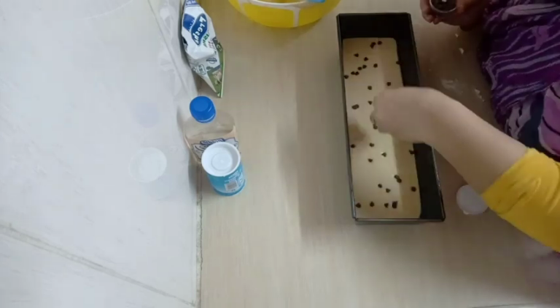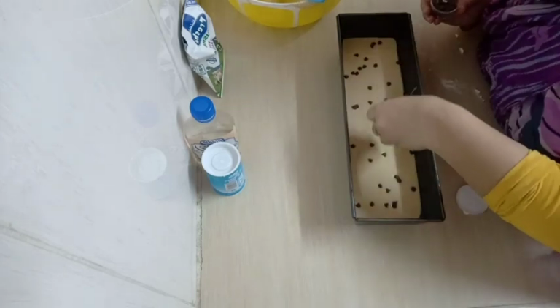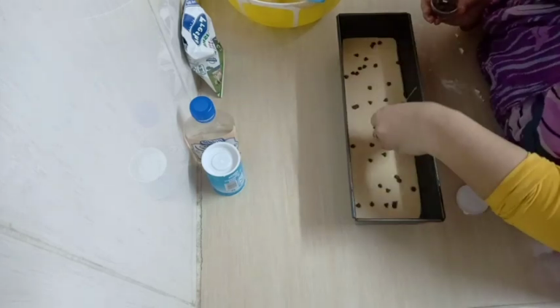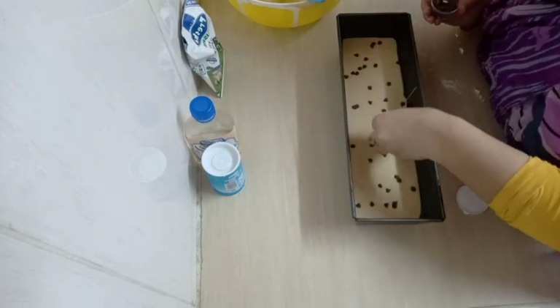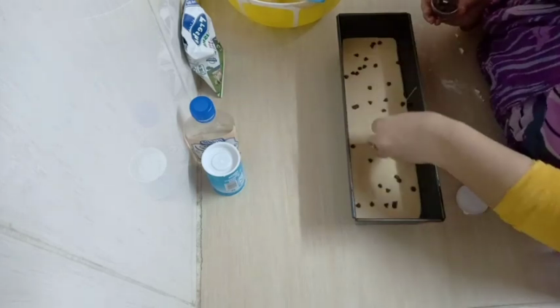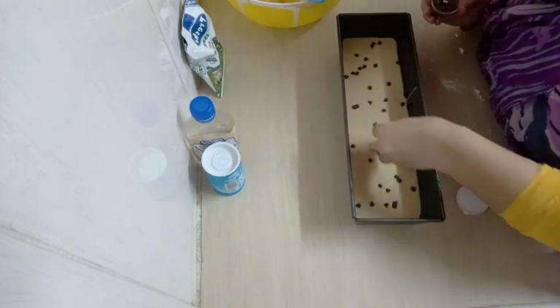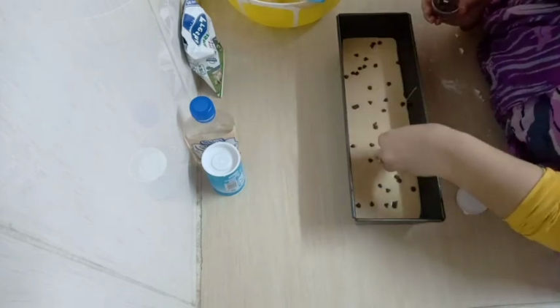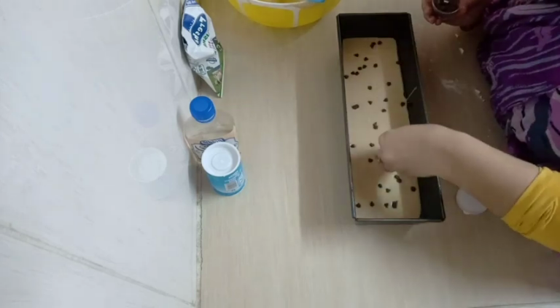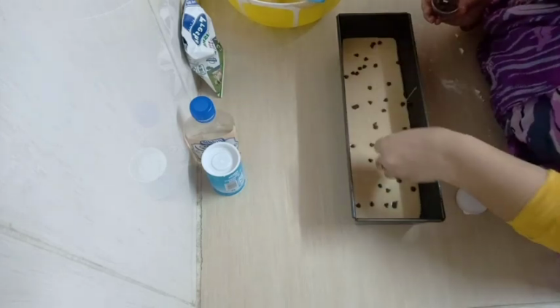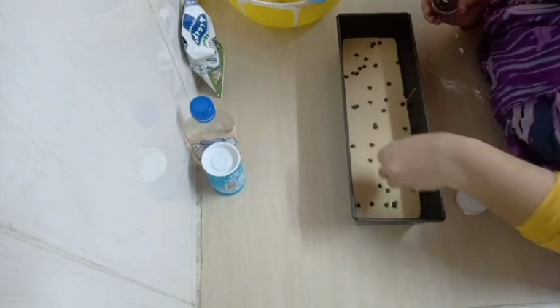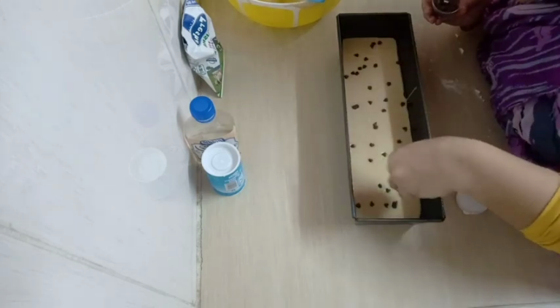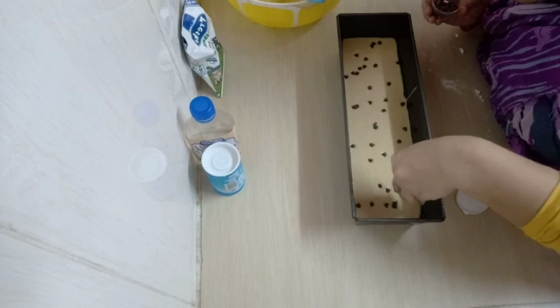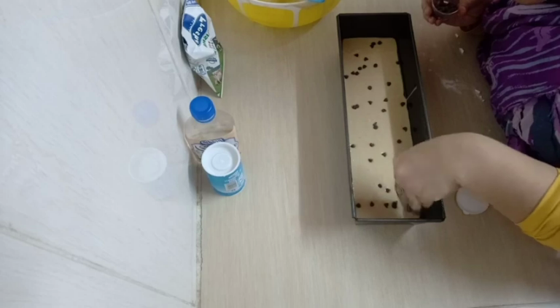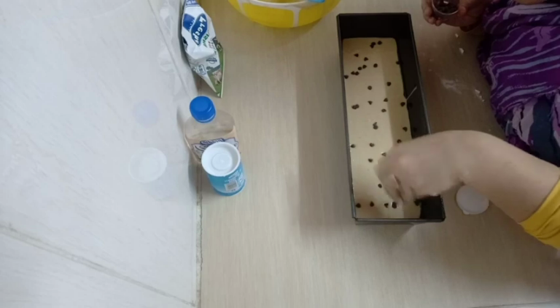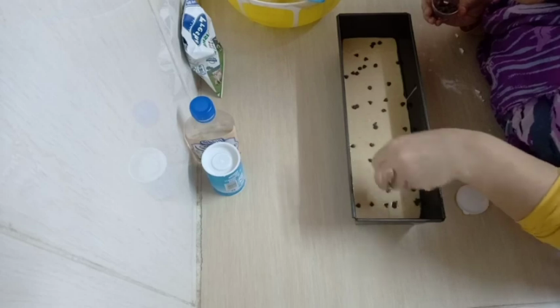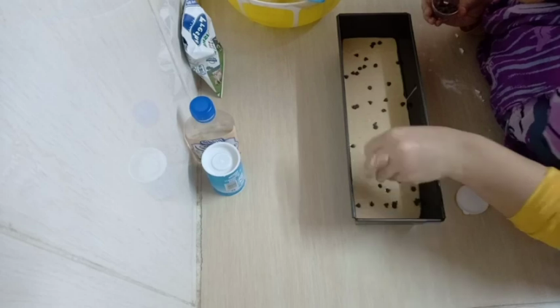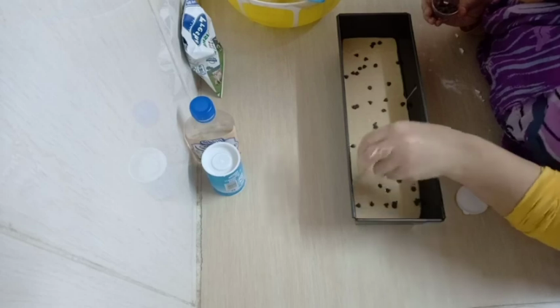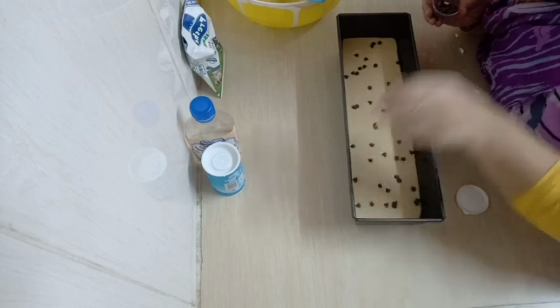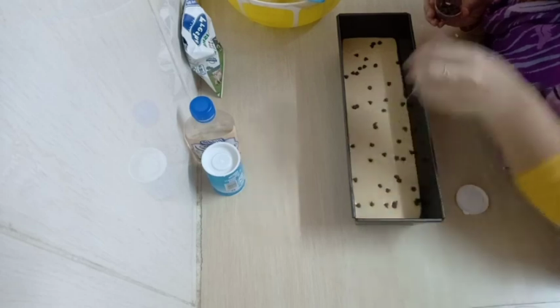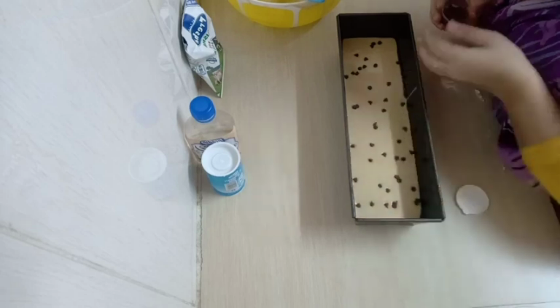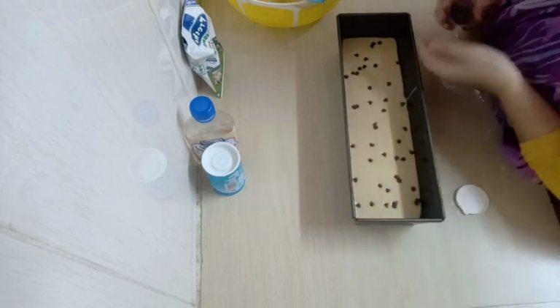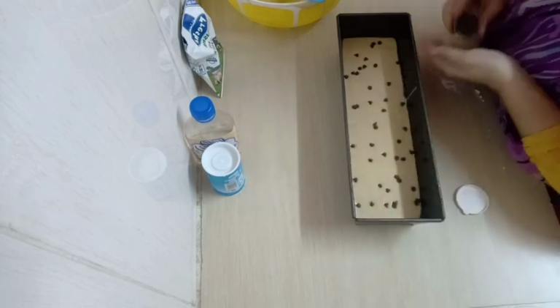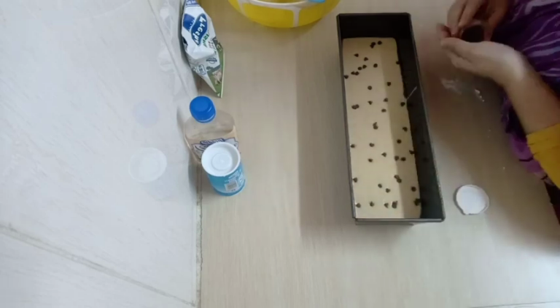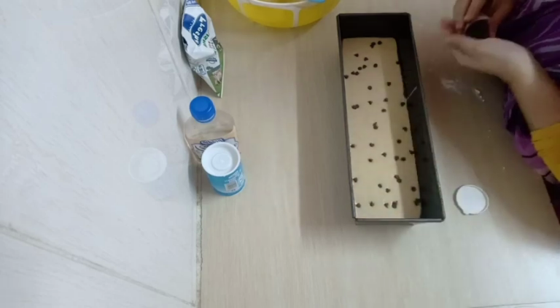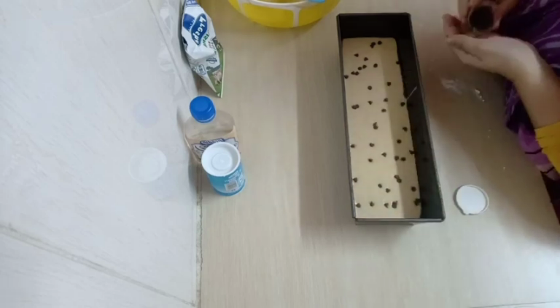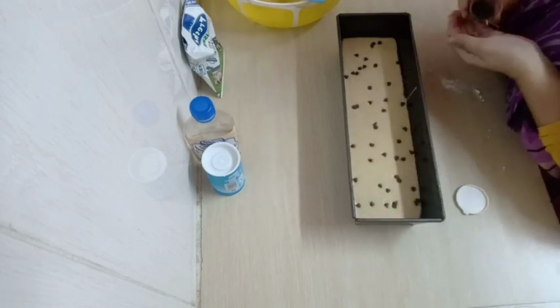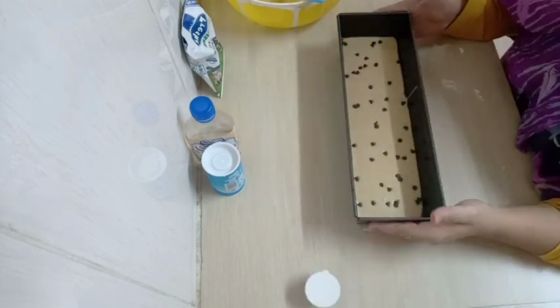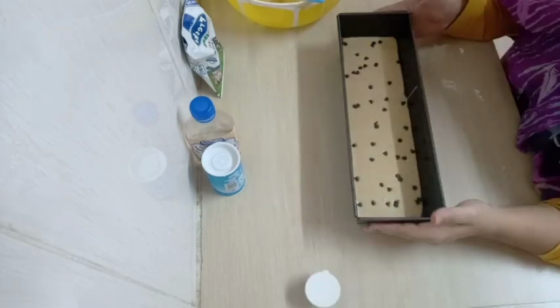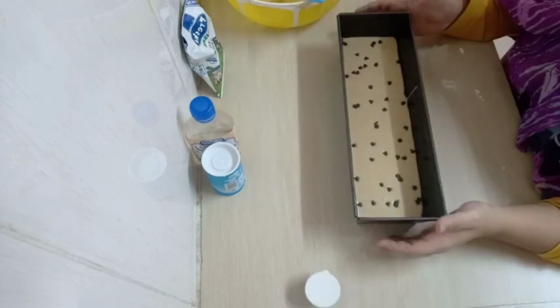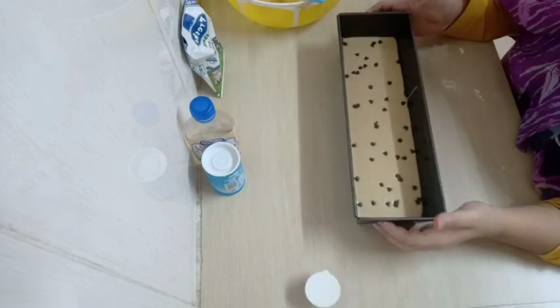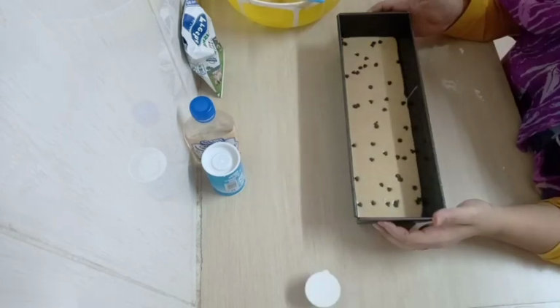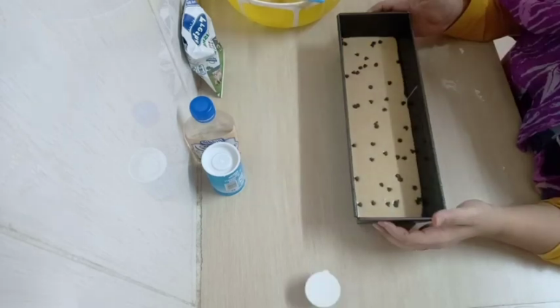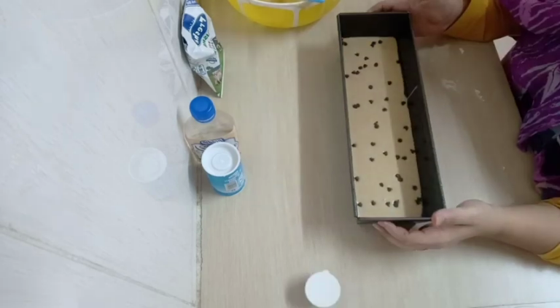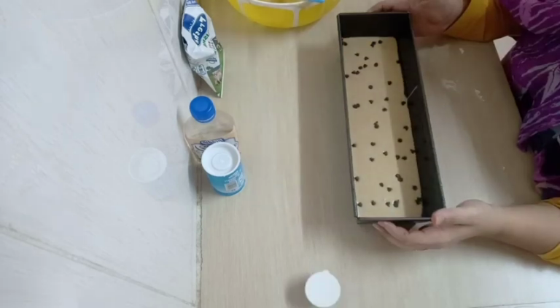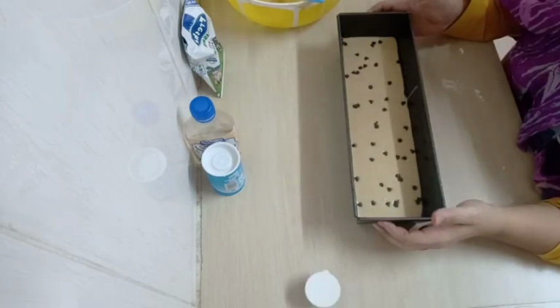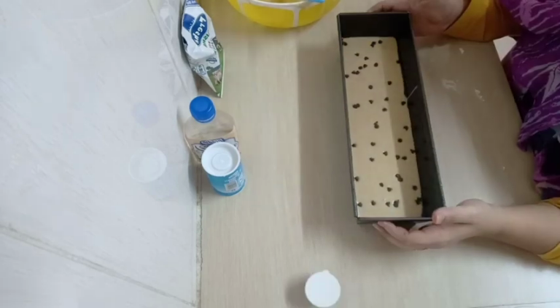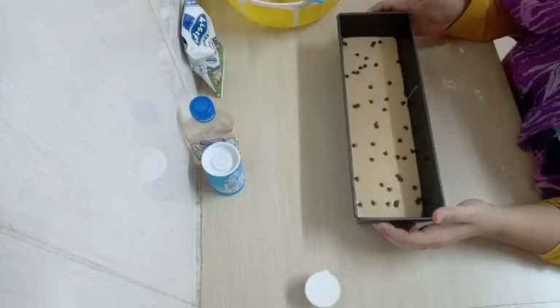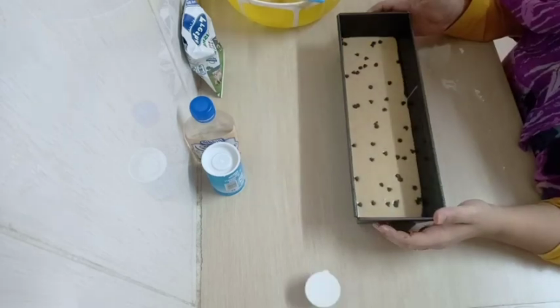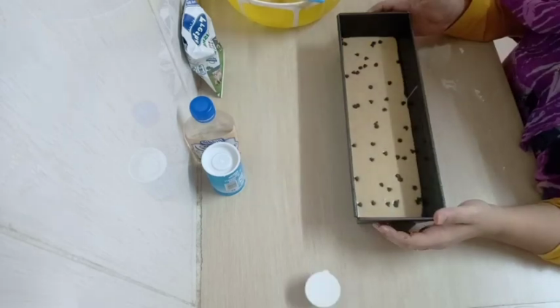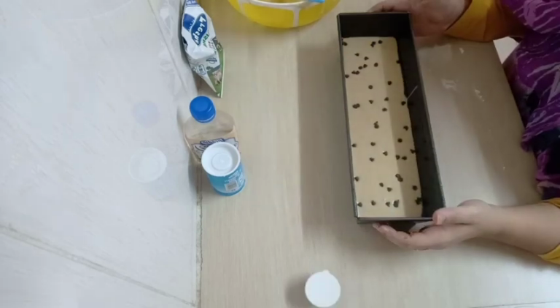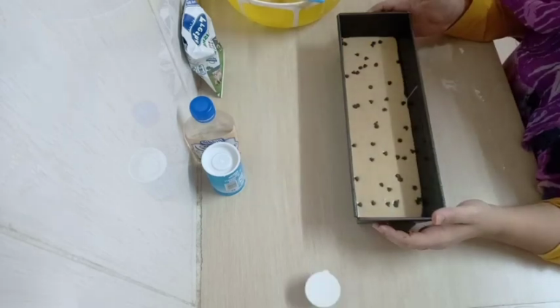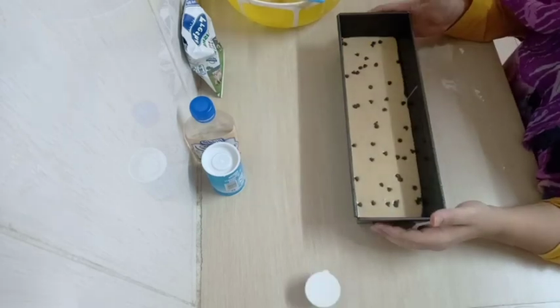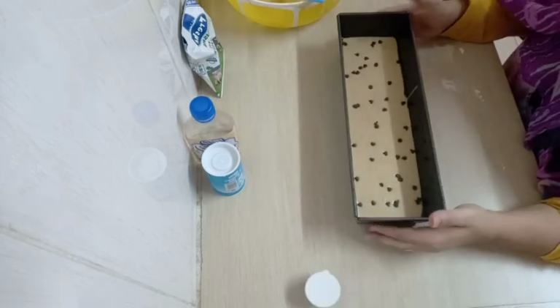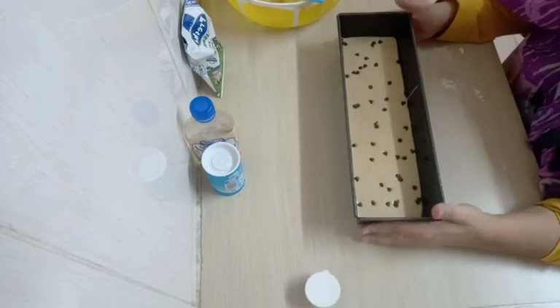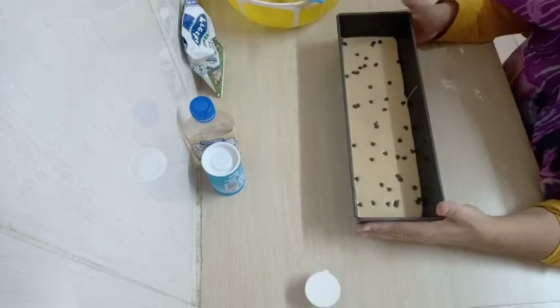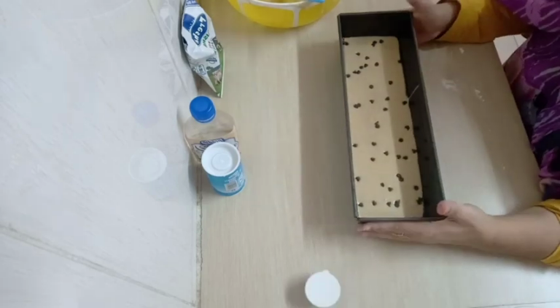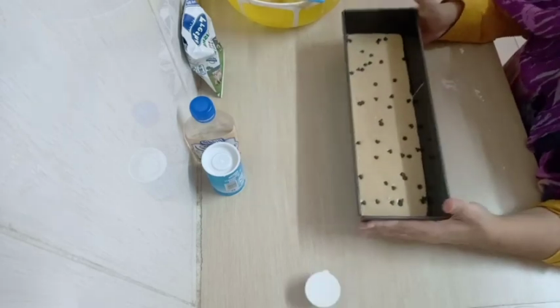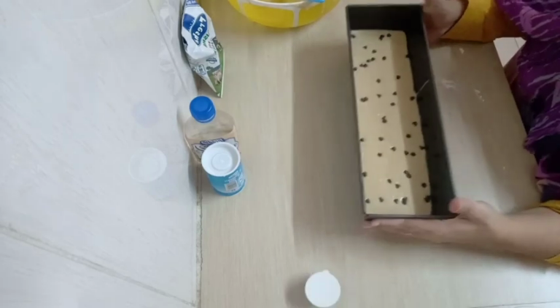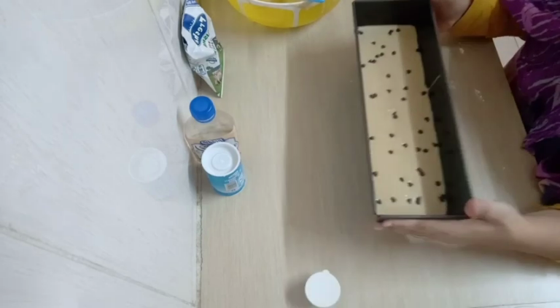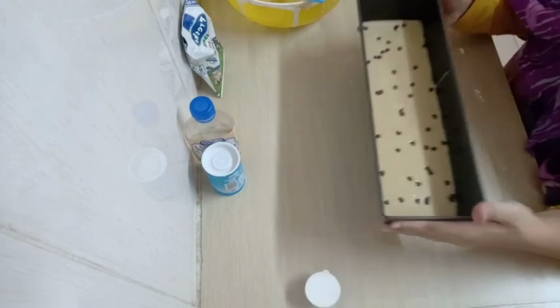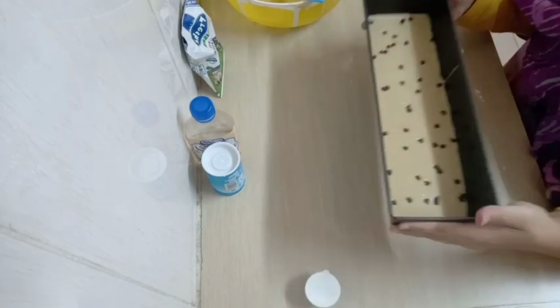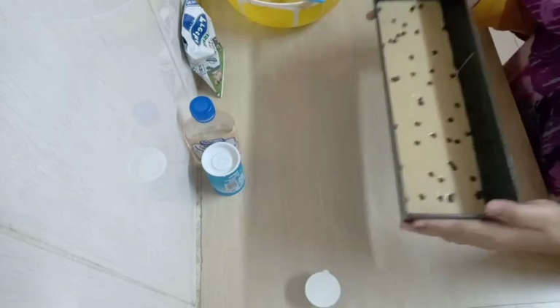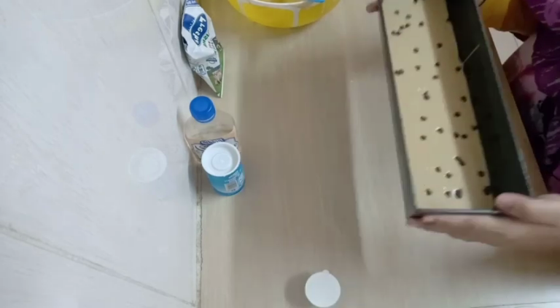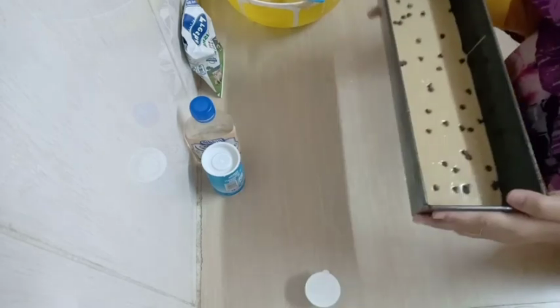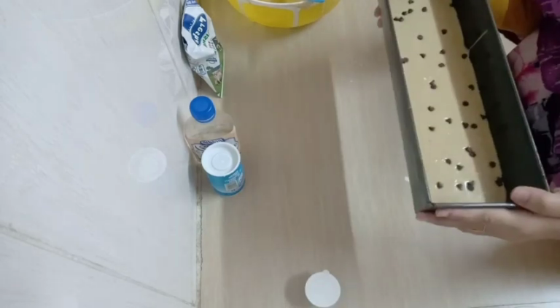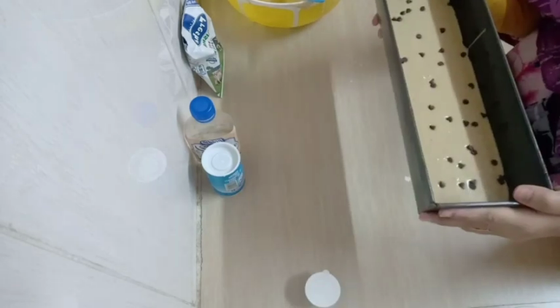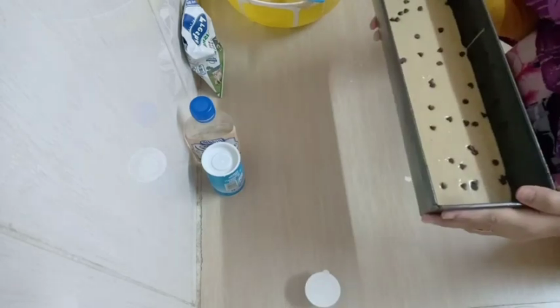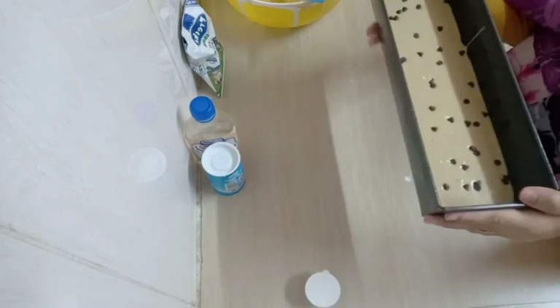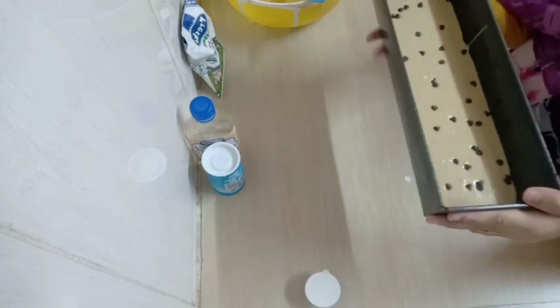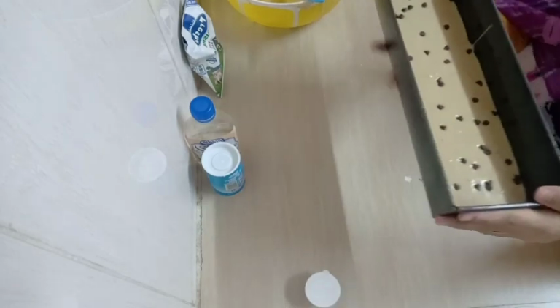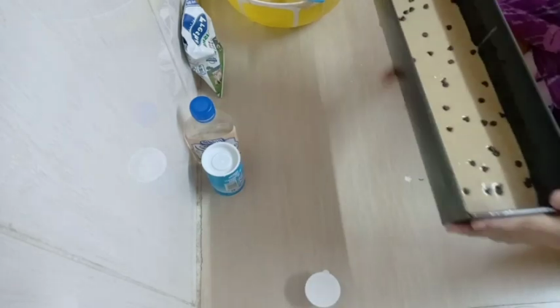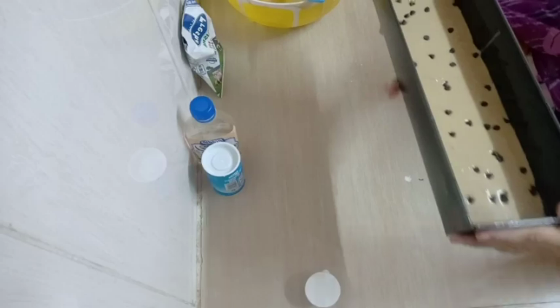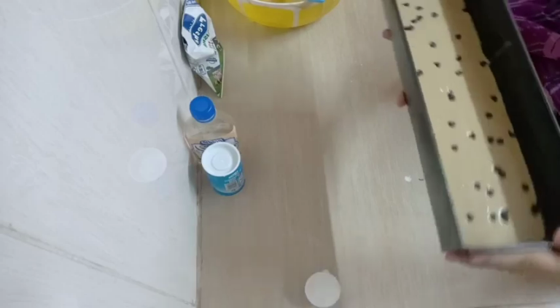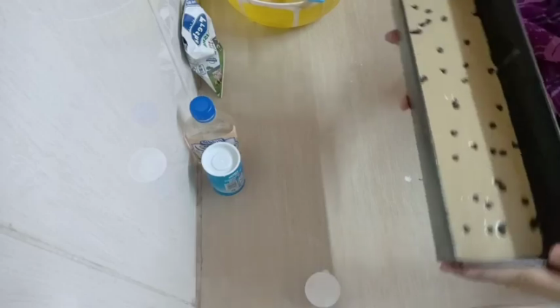After adding your toppings, it's going to take 40 to 45 minutes to cook inside the oven.